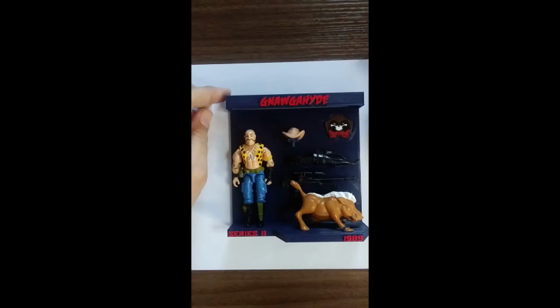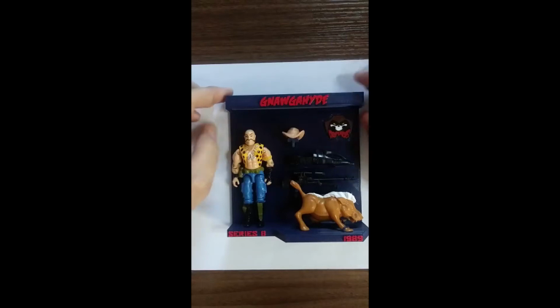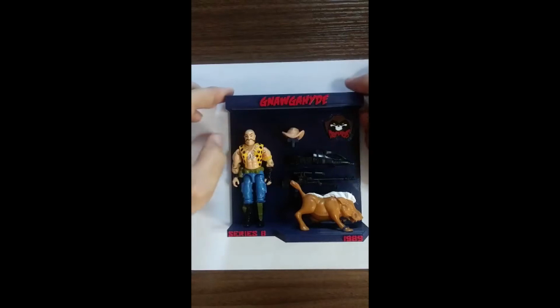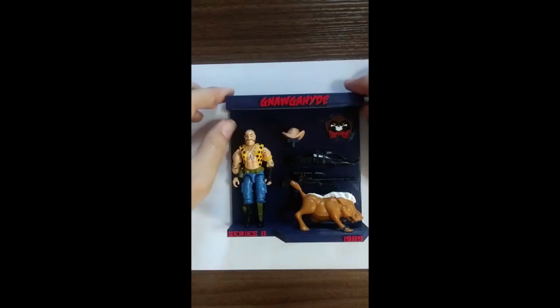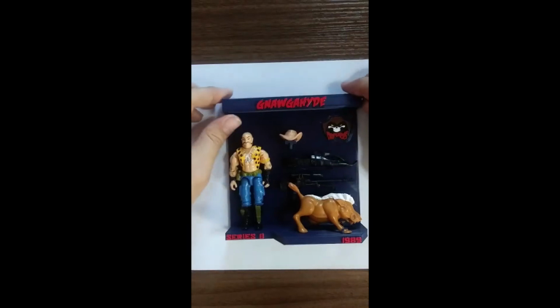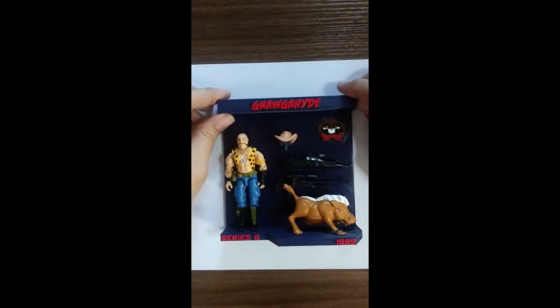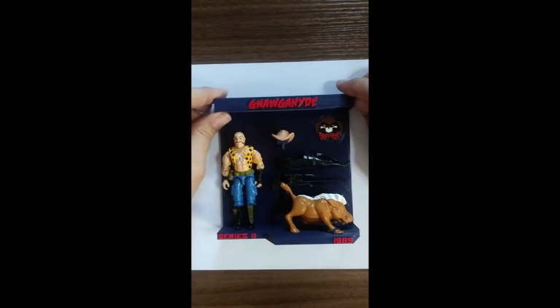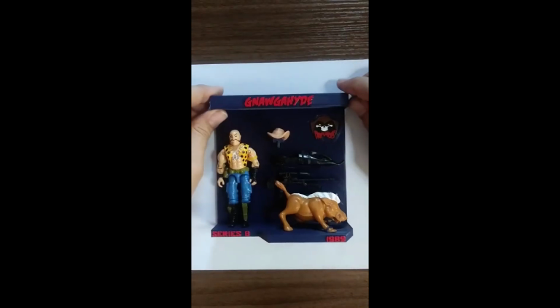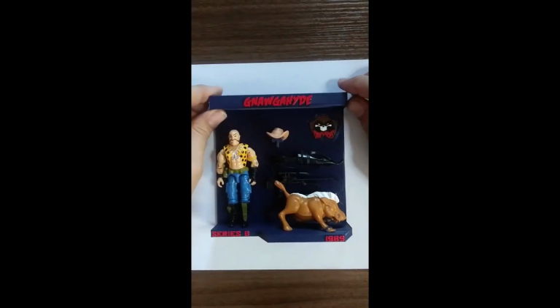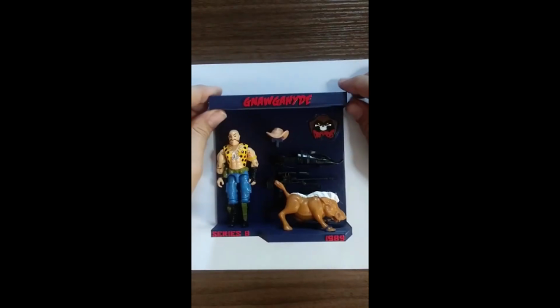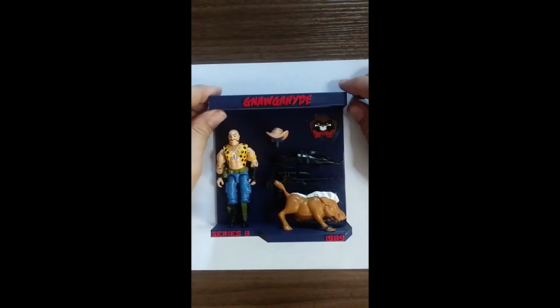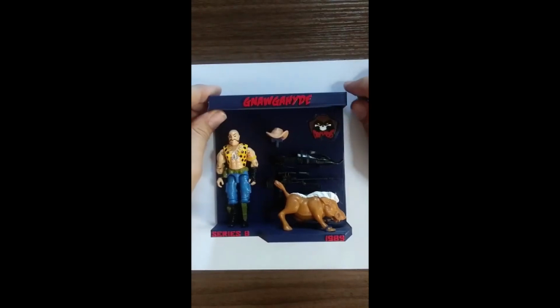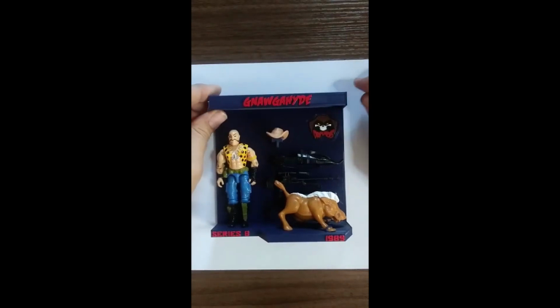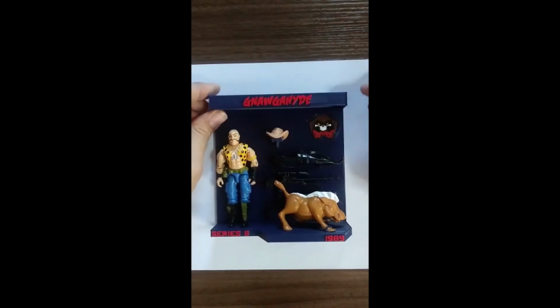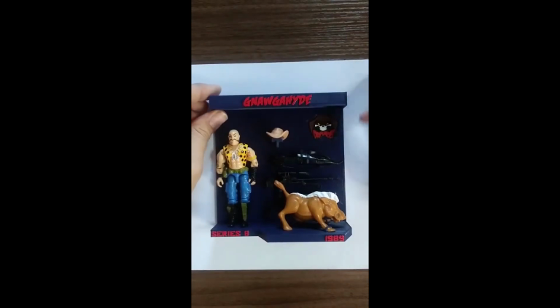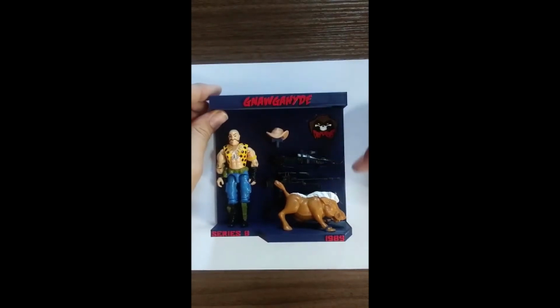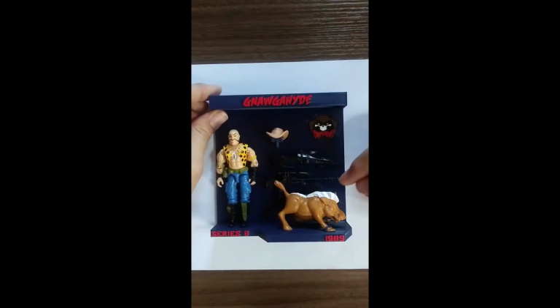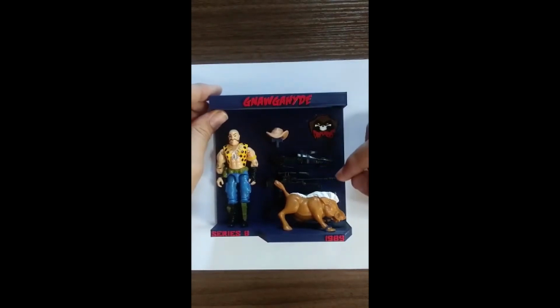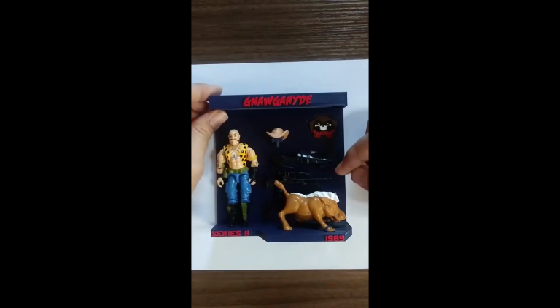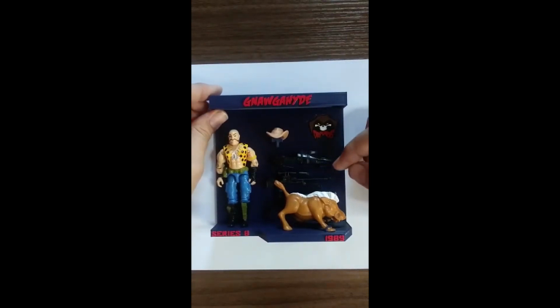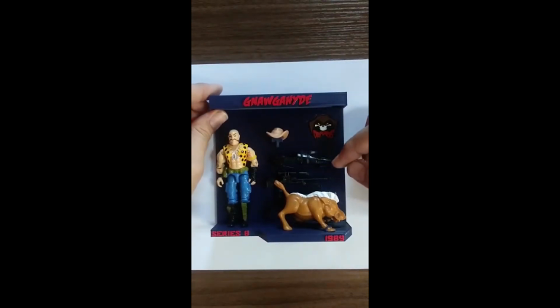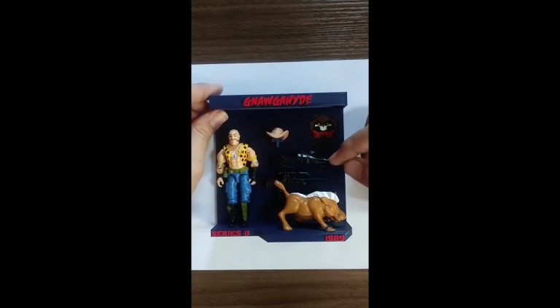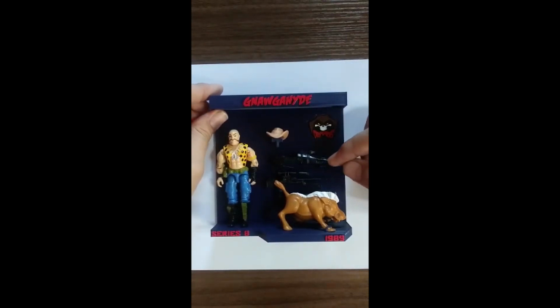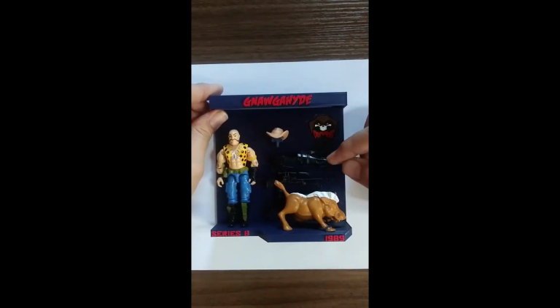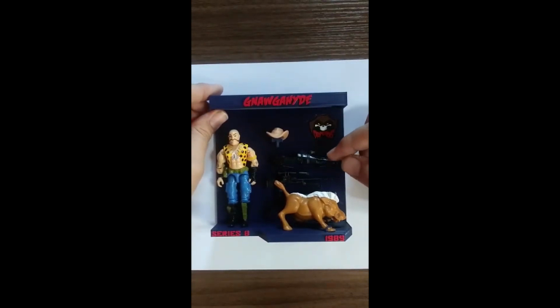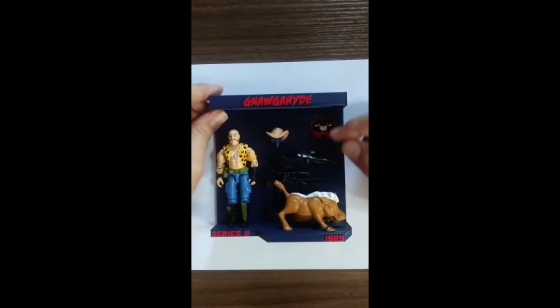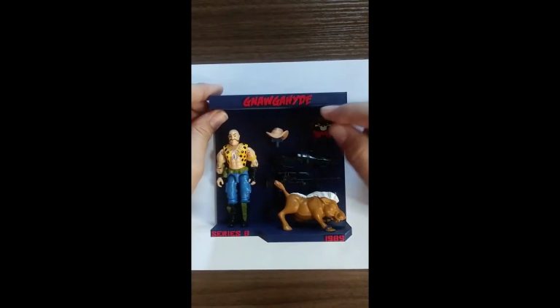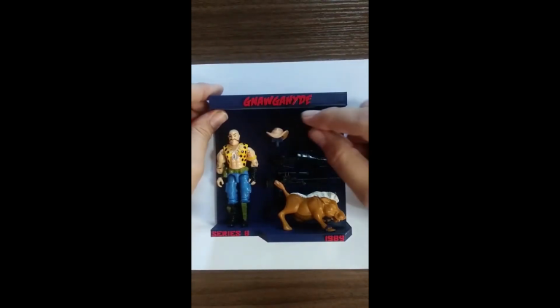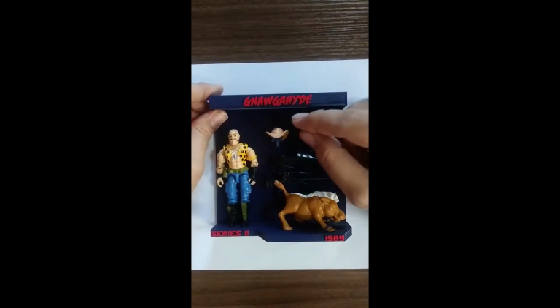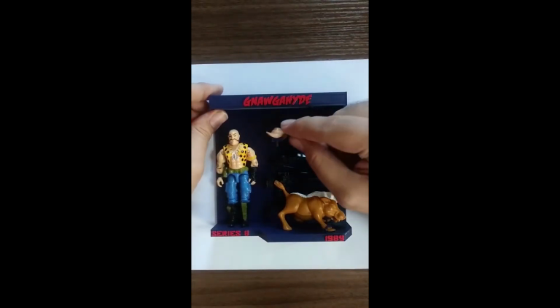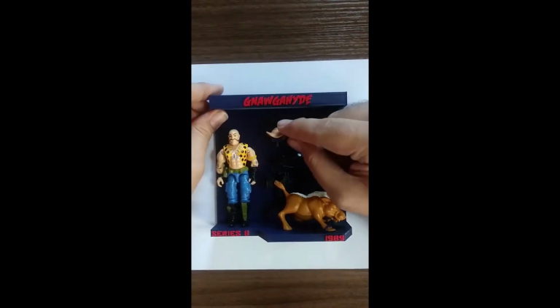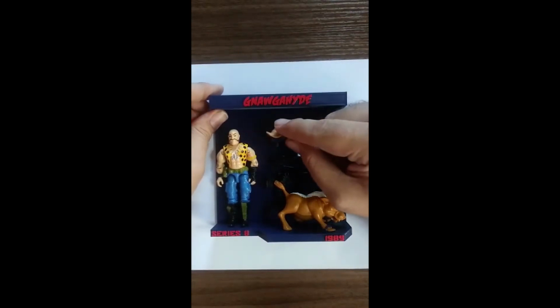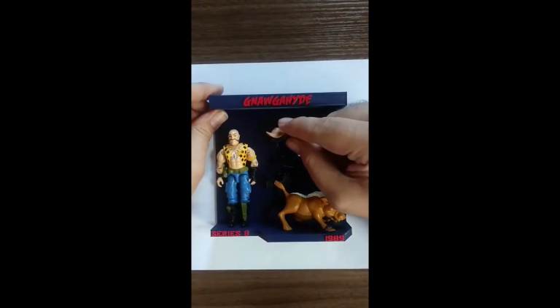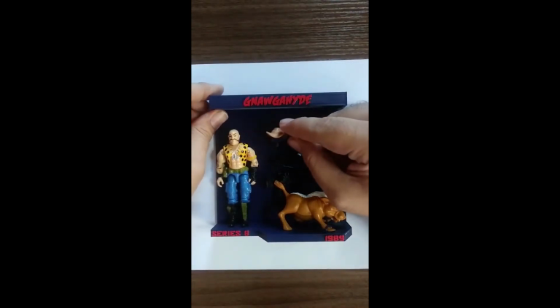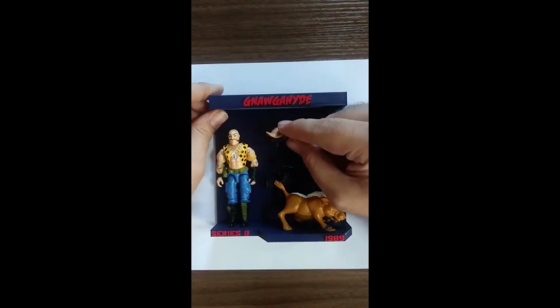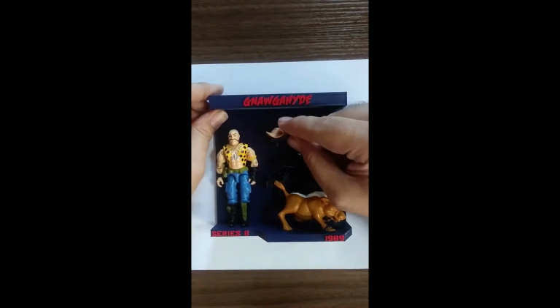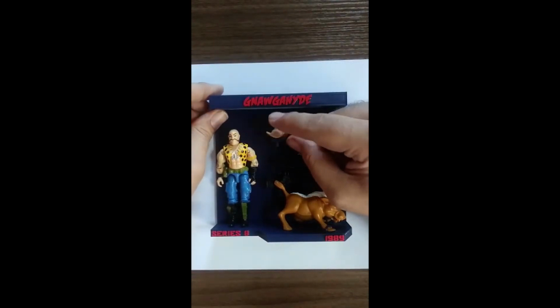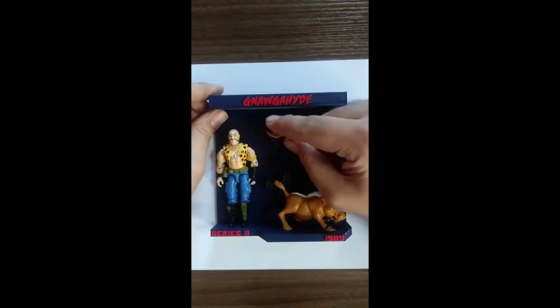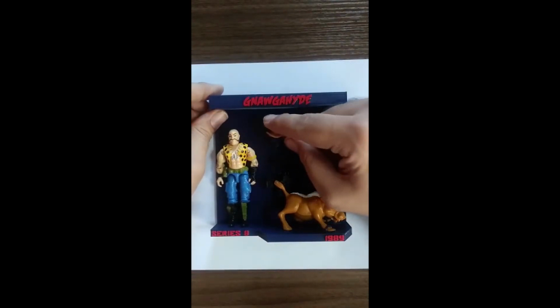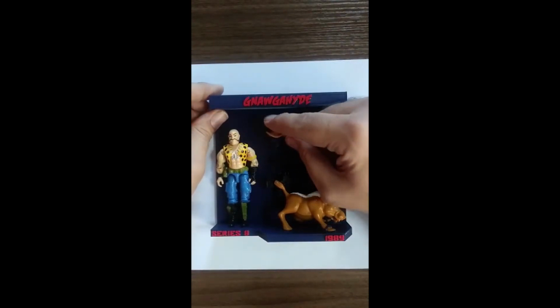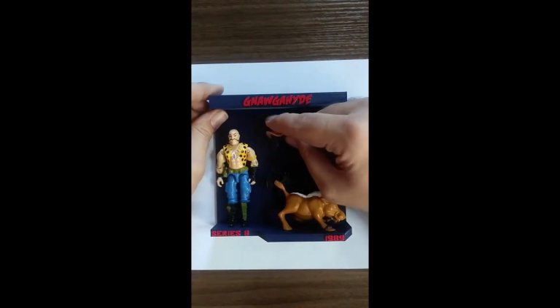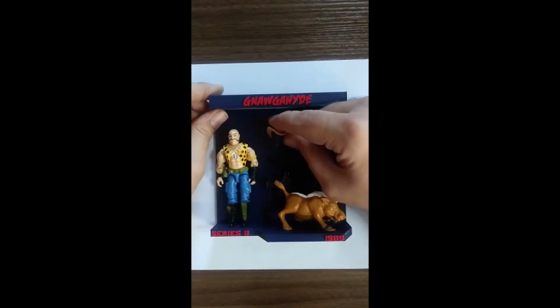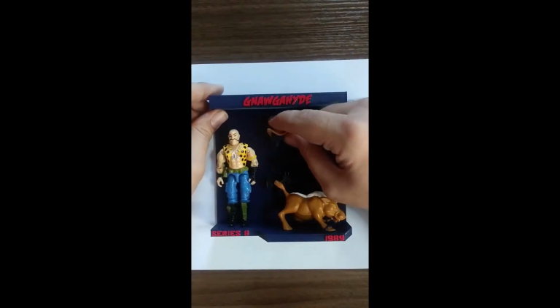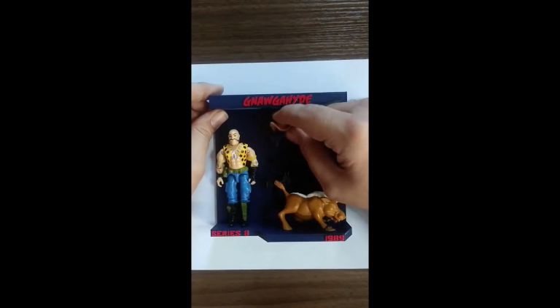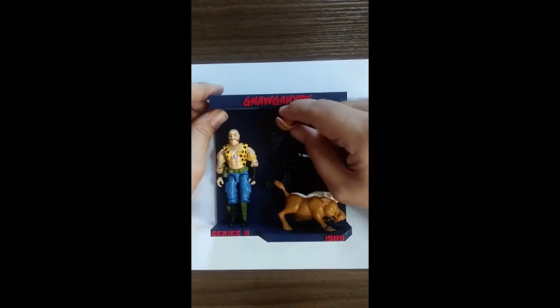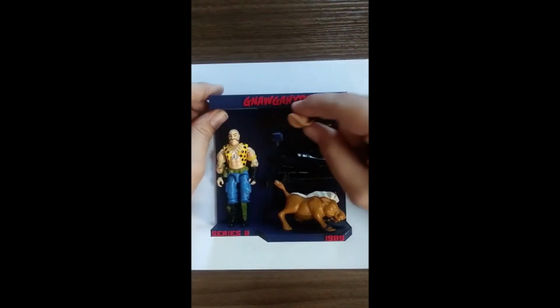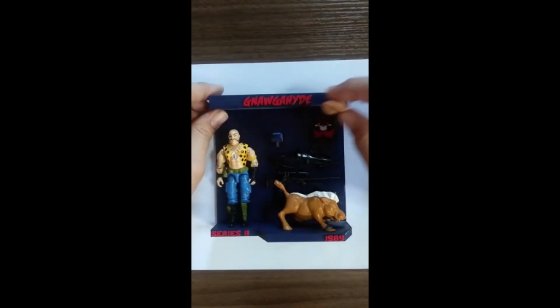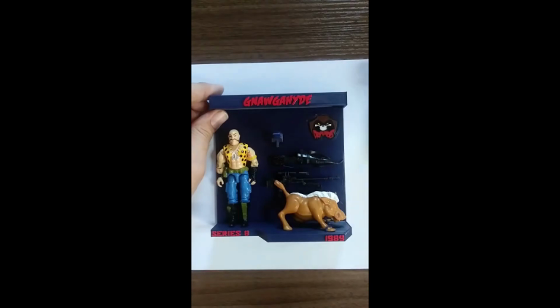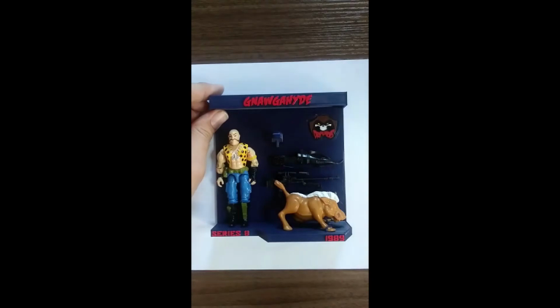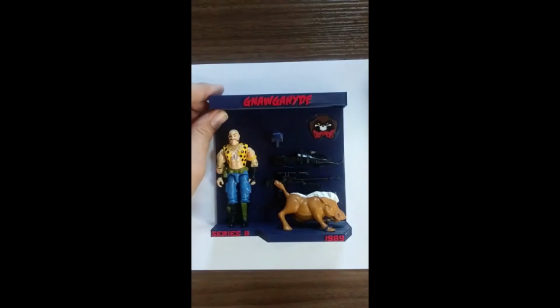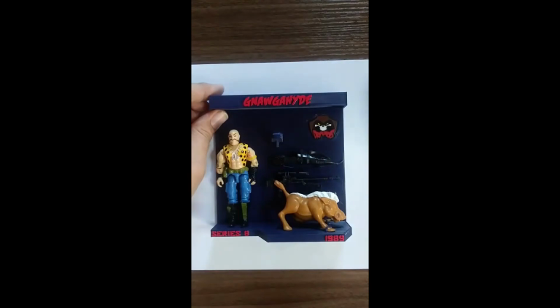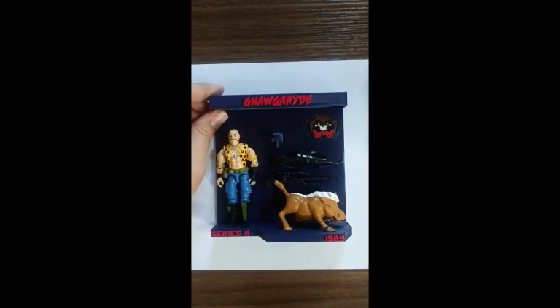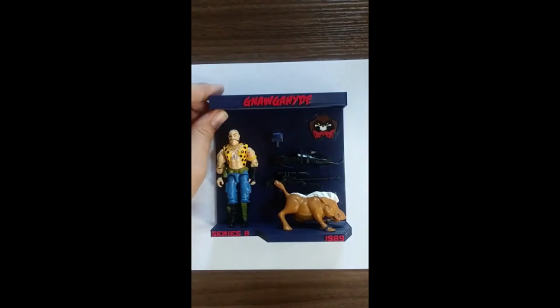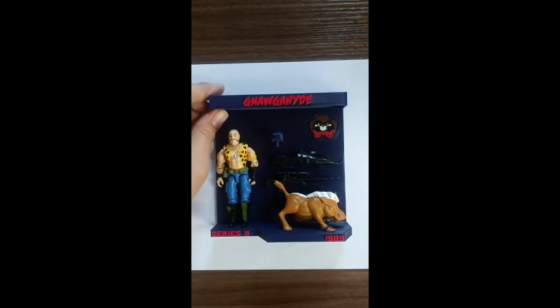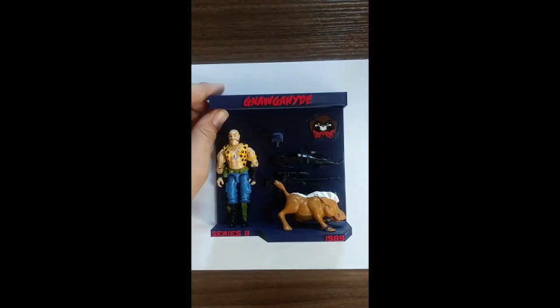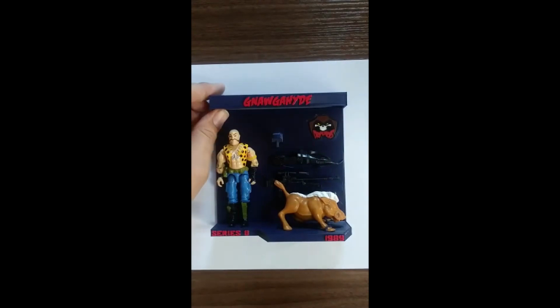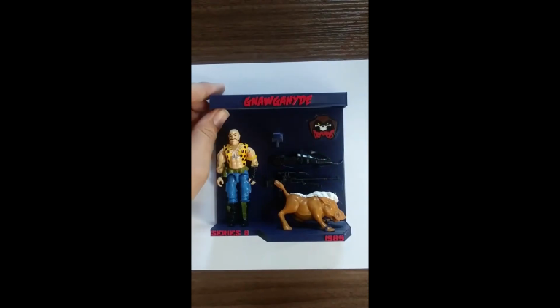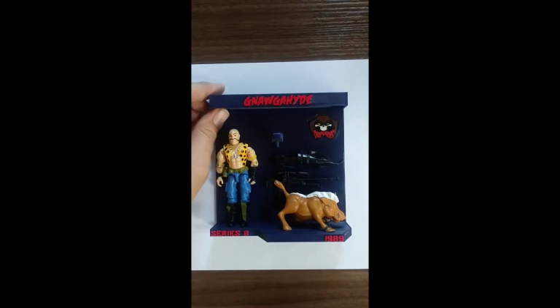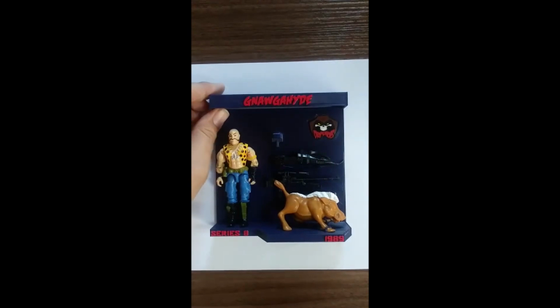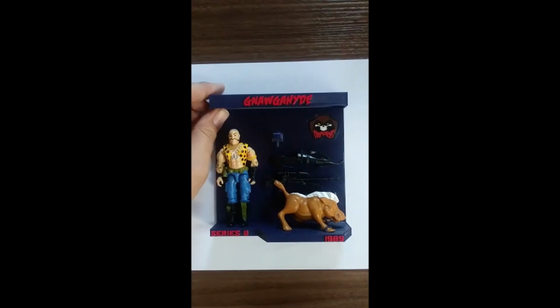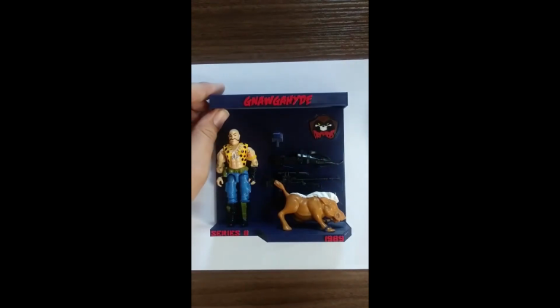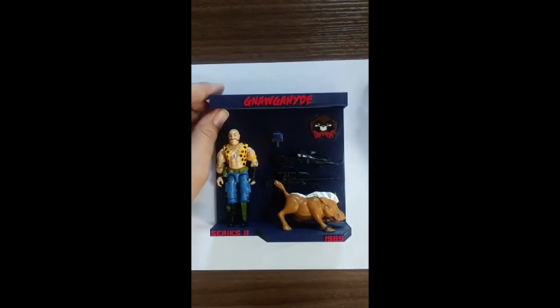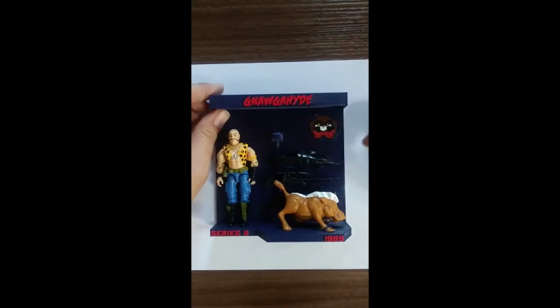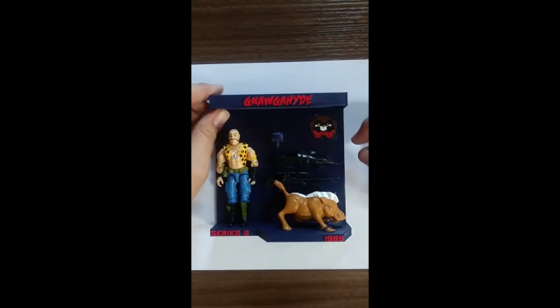For Naugahyde, starting with this hat — there's a little dummy head up there on top that holds it.